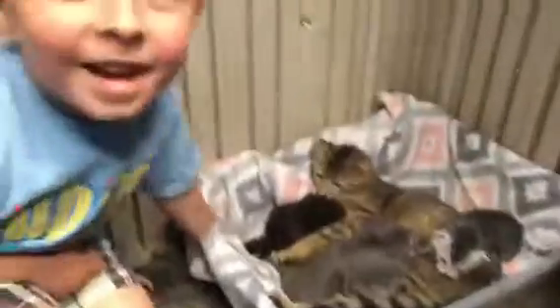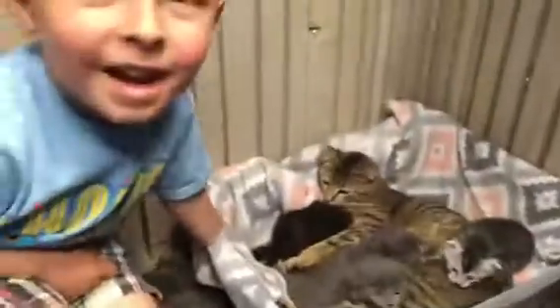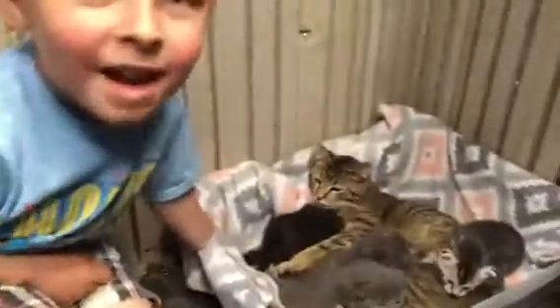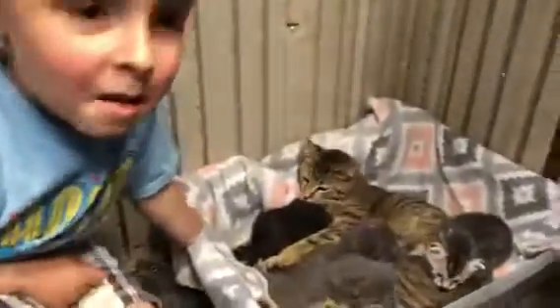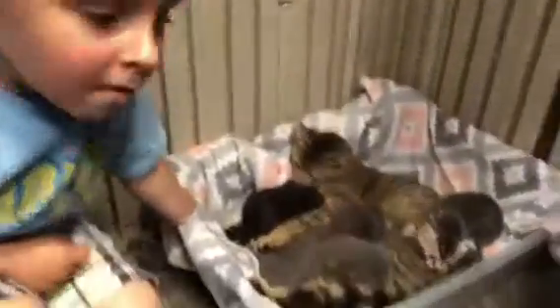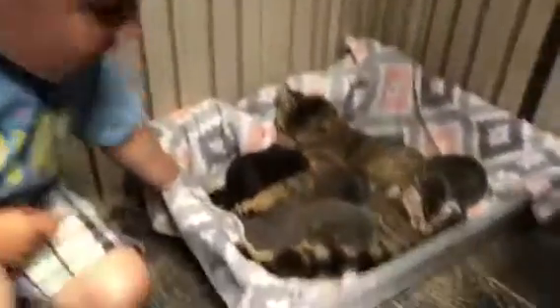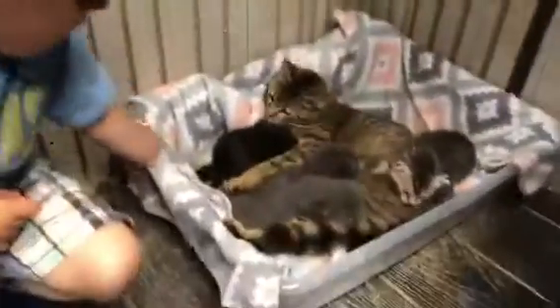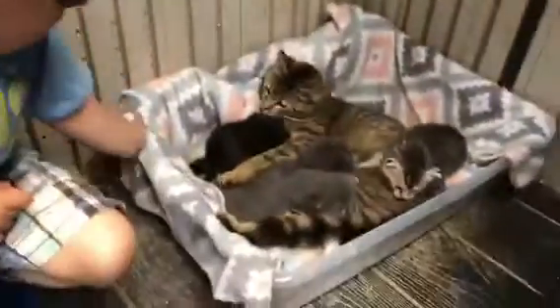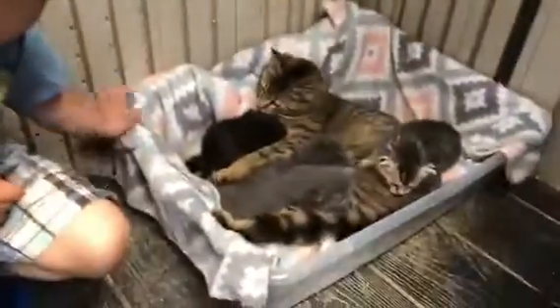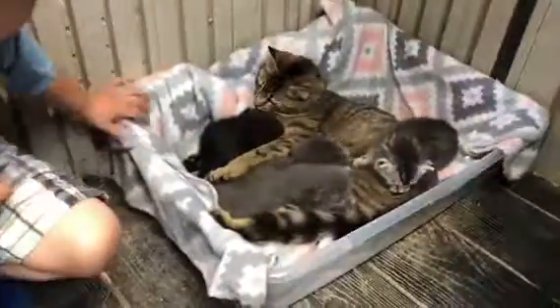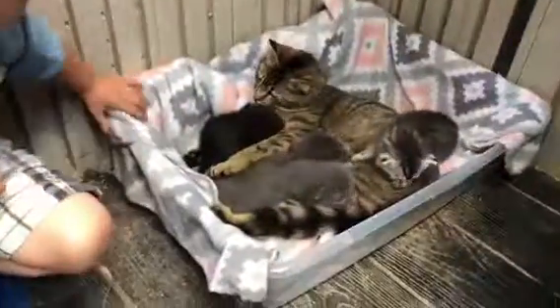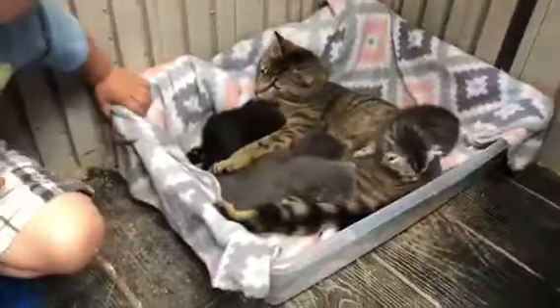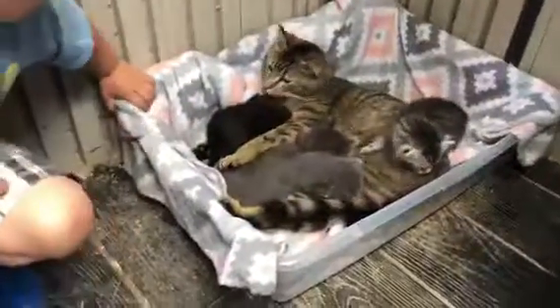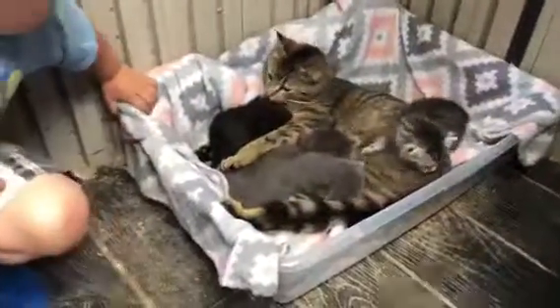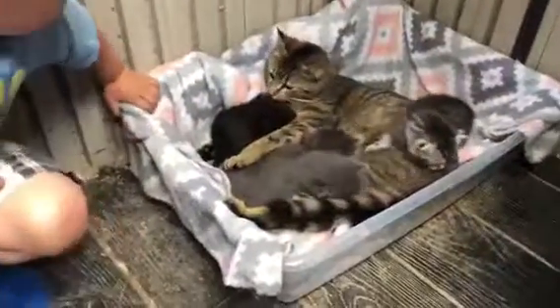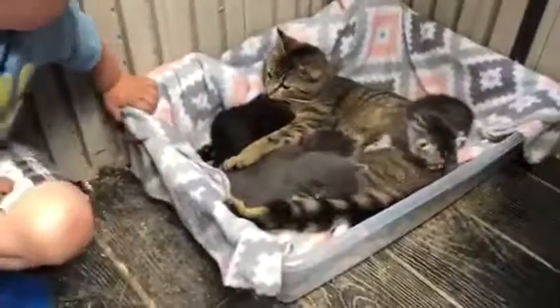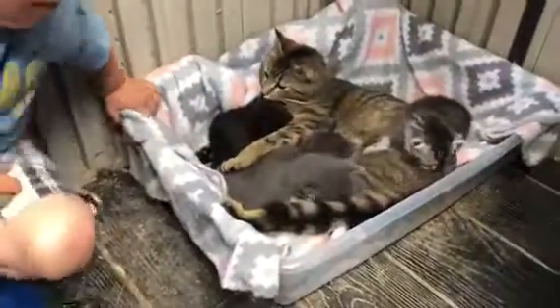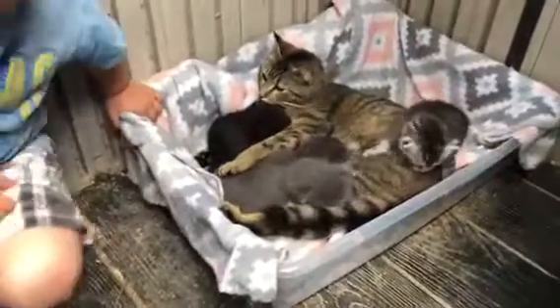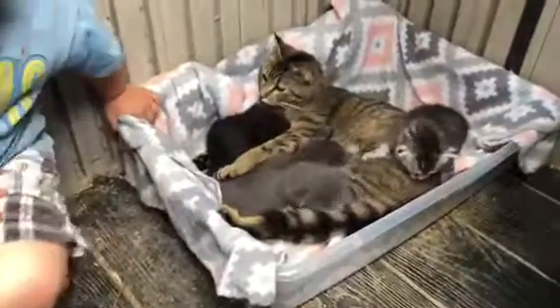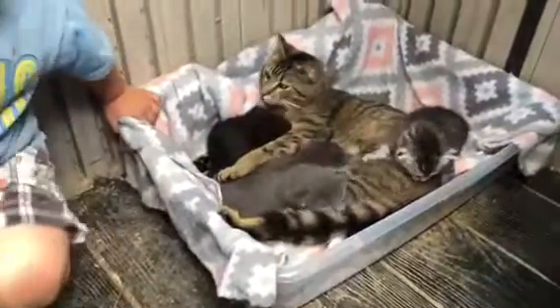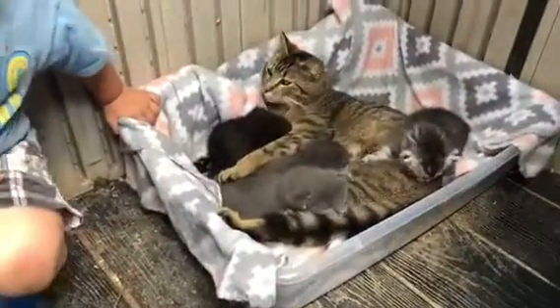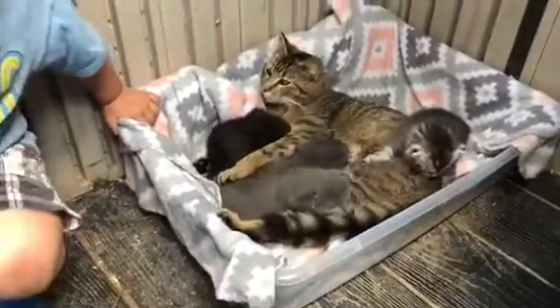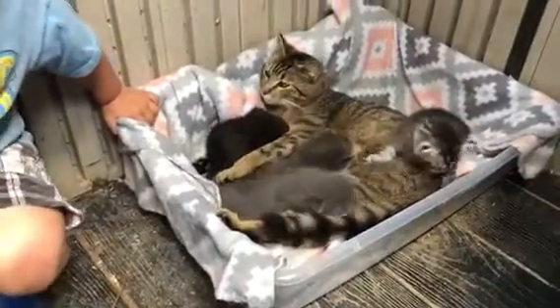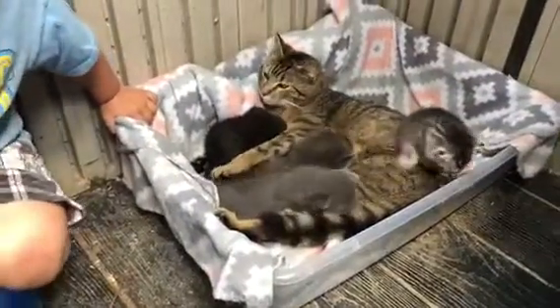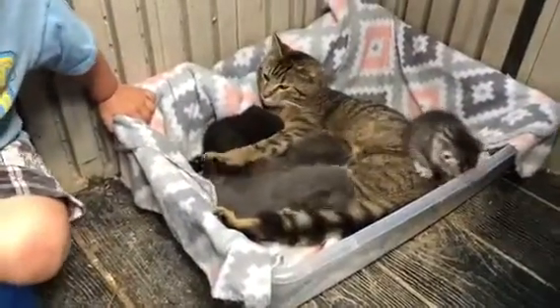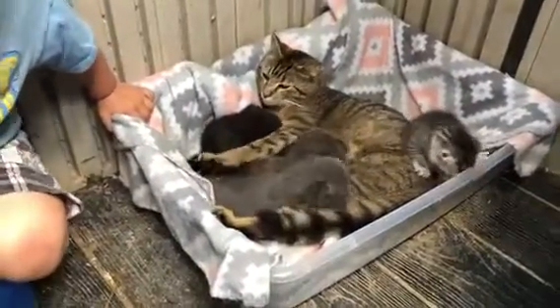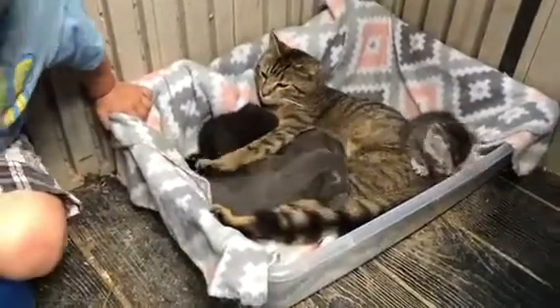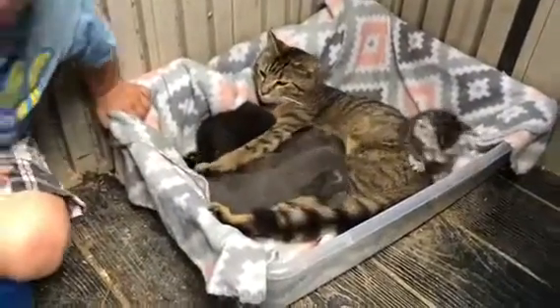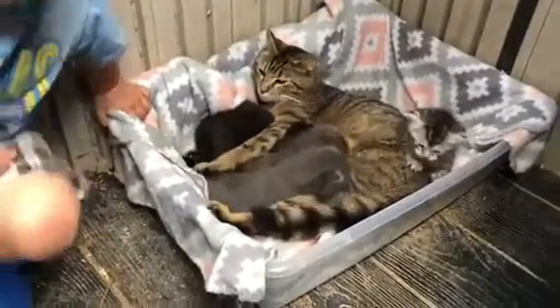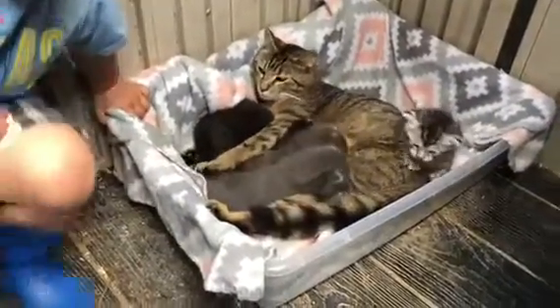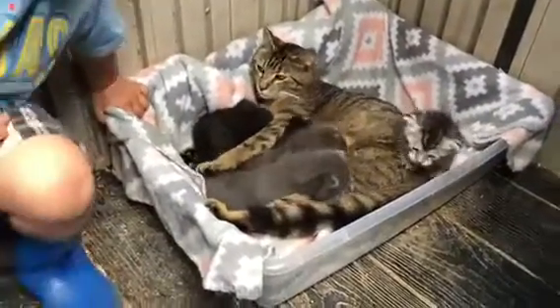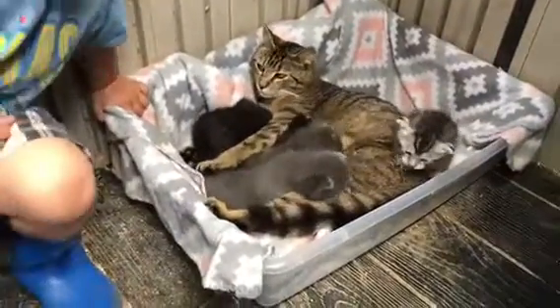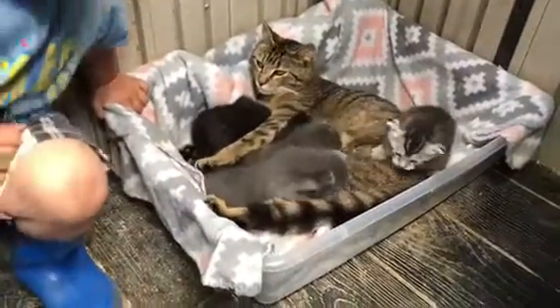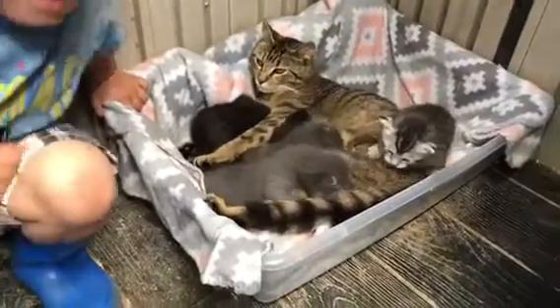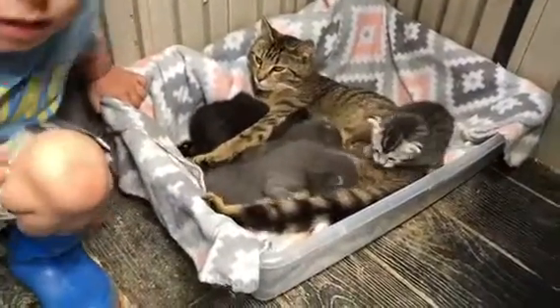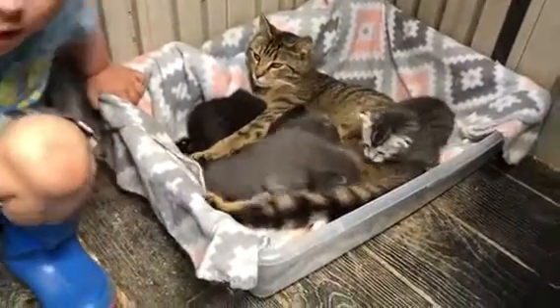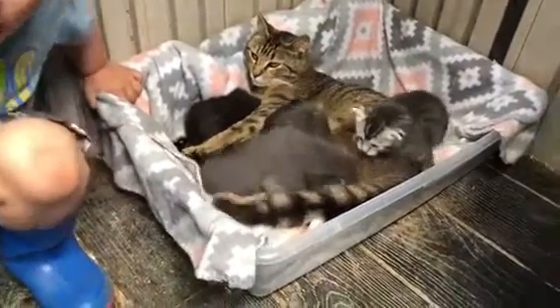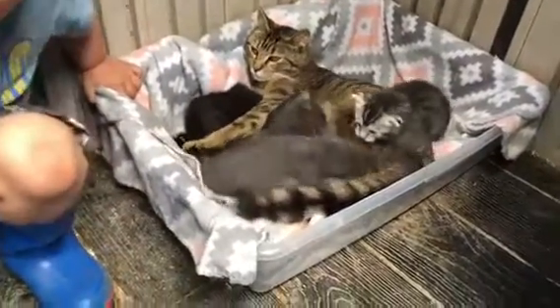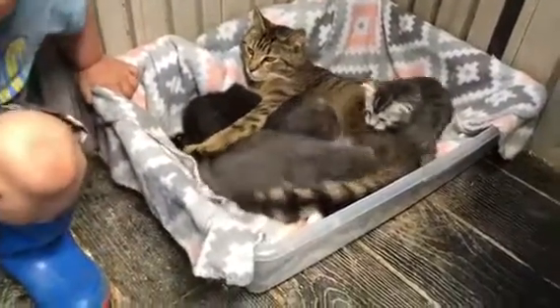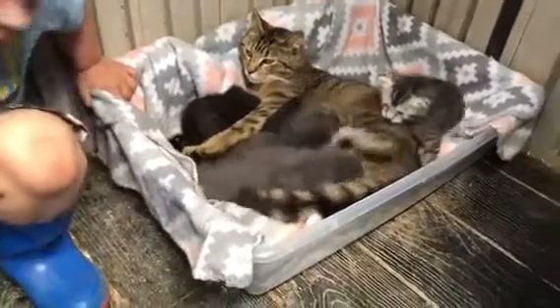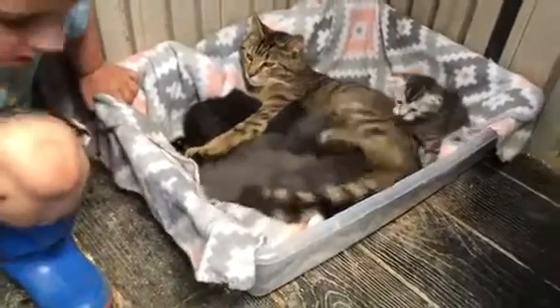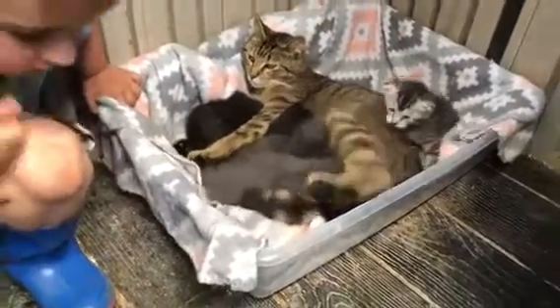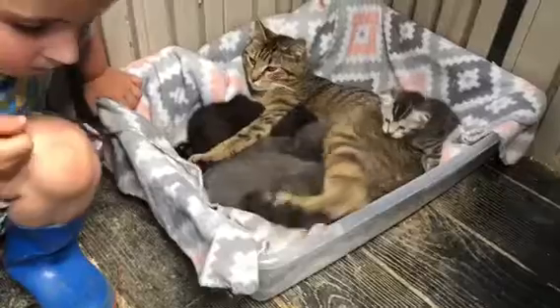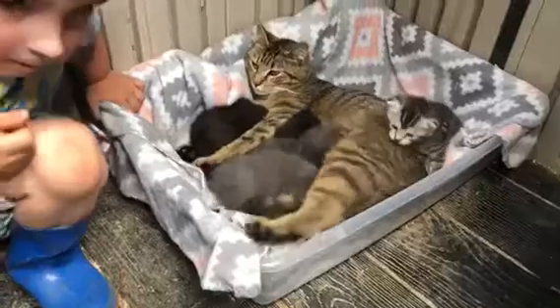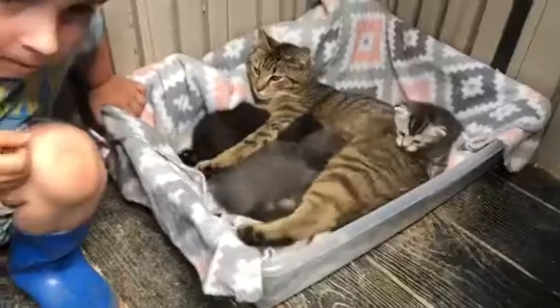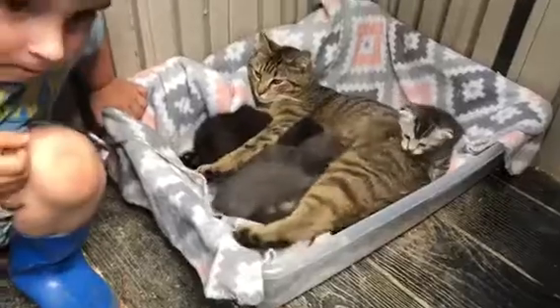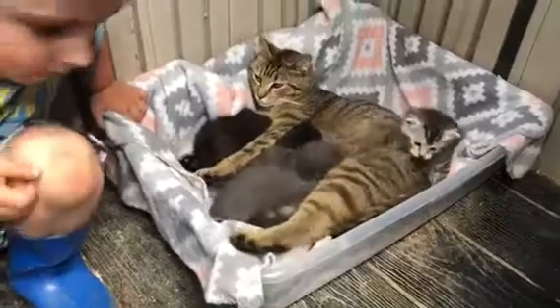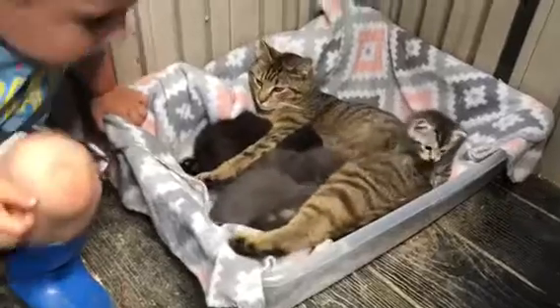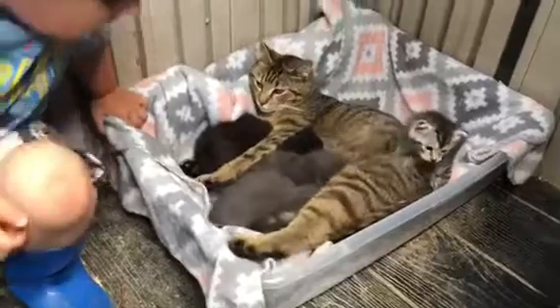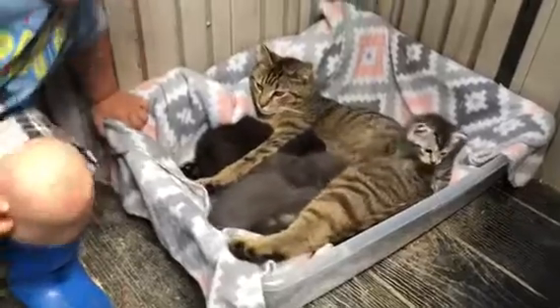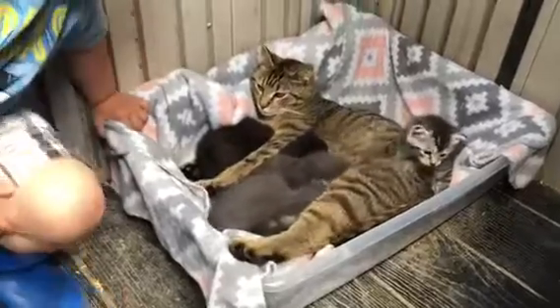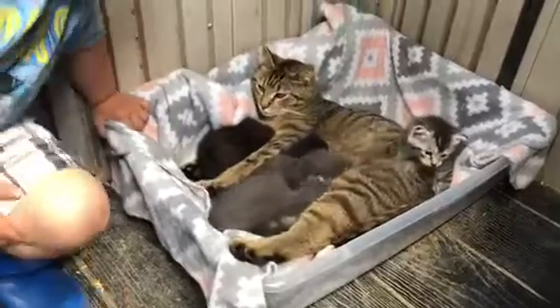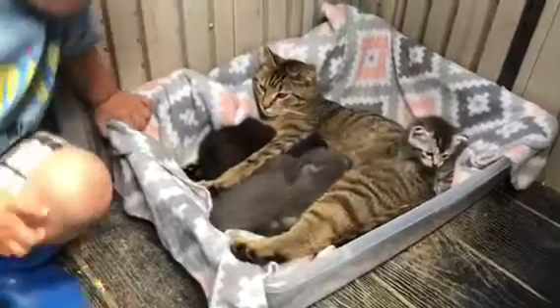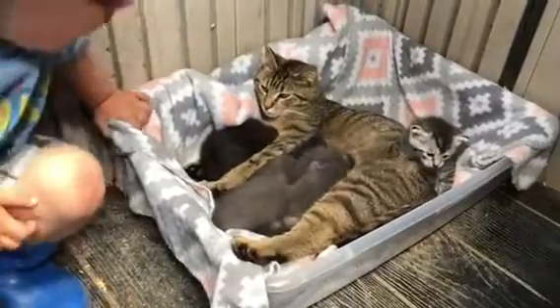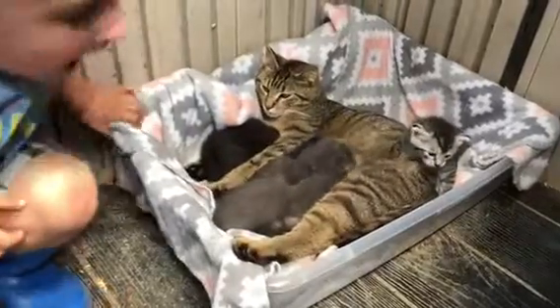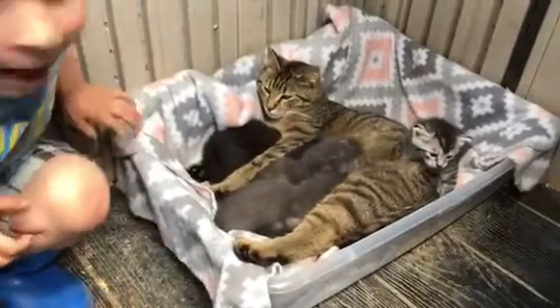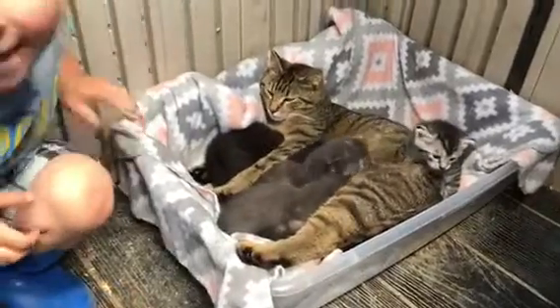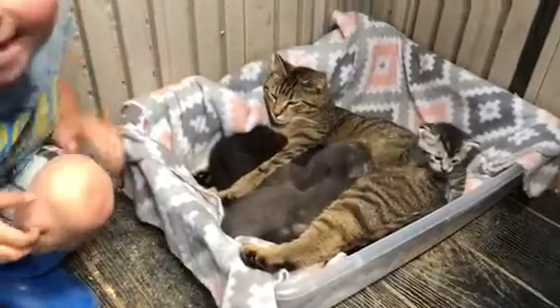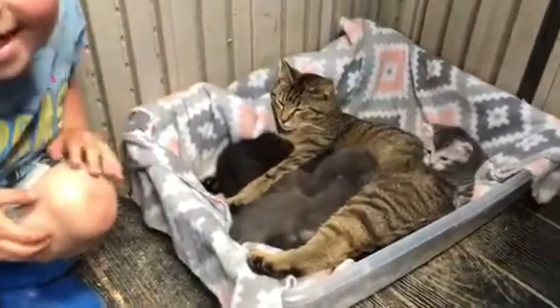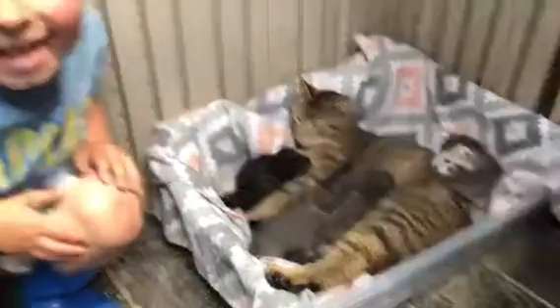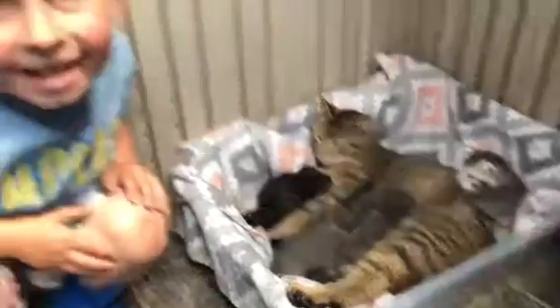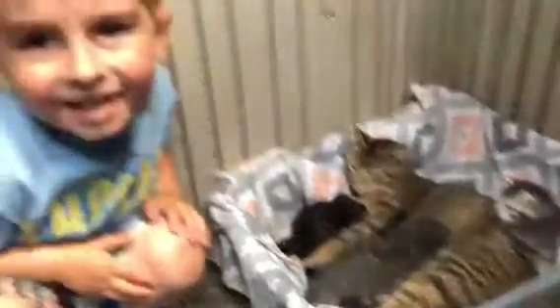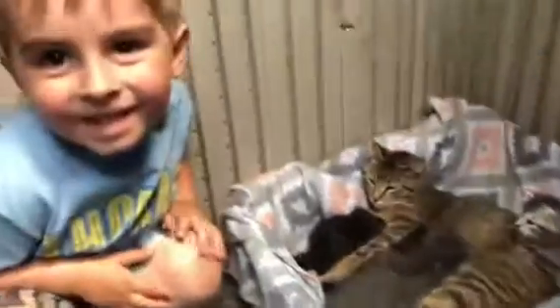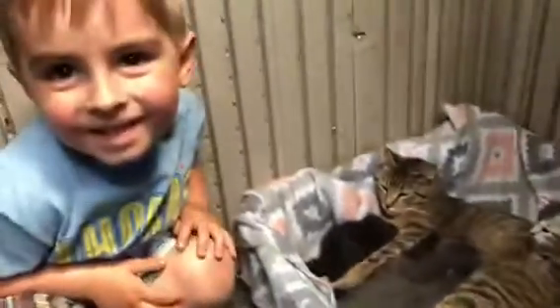They were scared. They're back with their mama now — such a good mama she is.